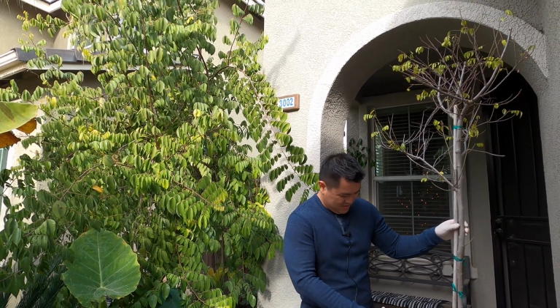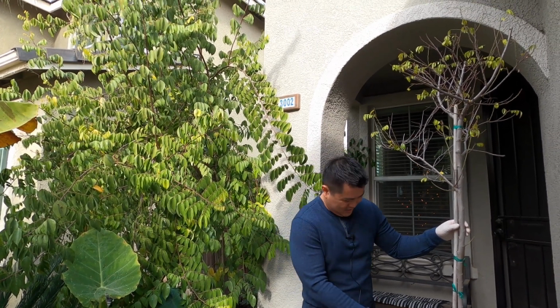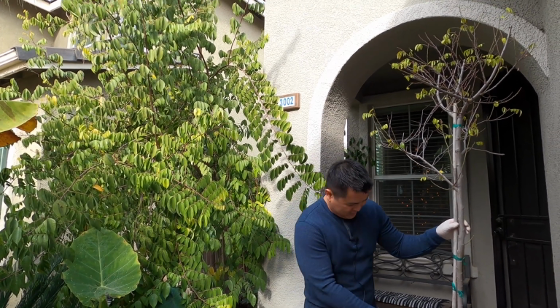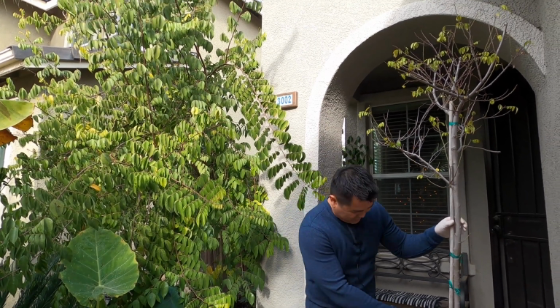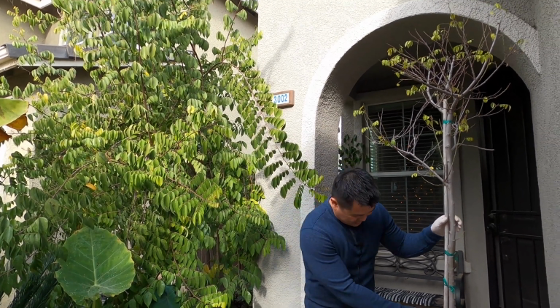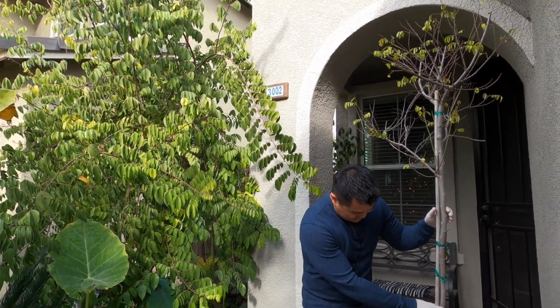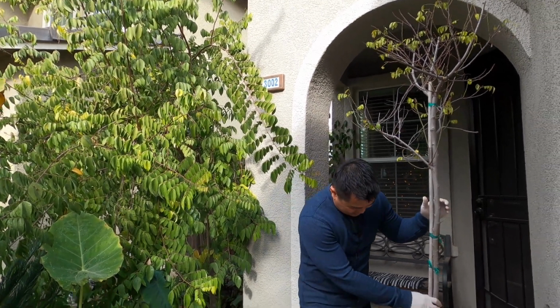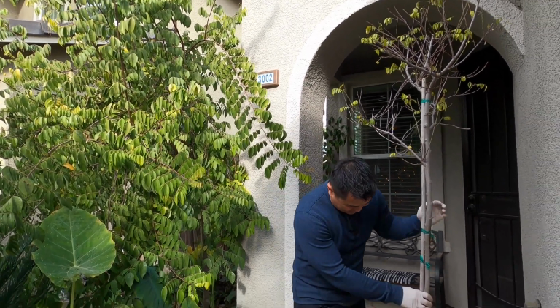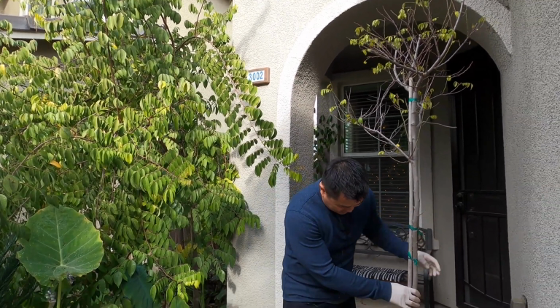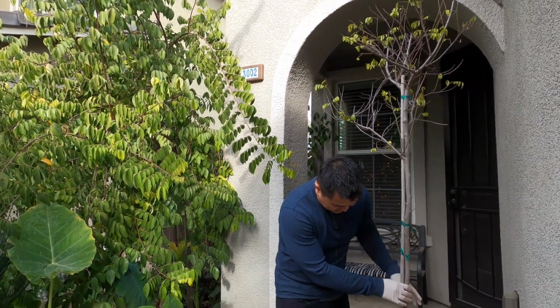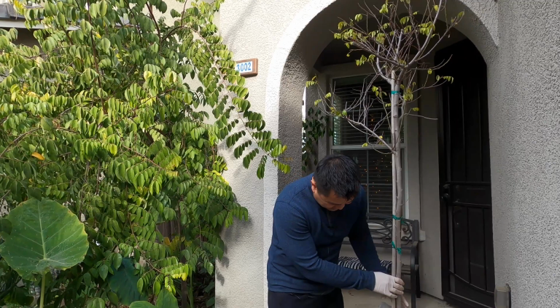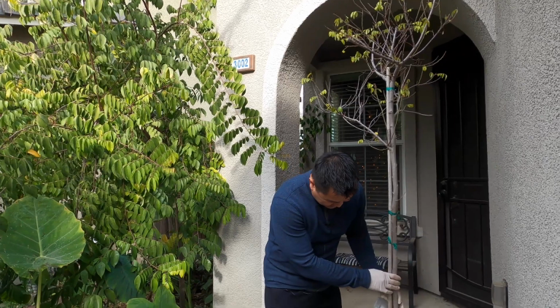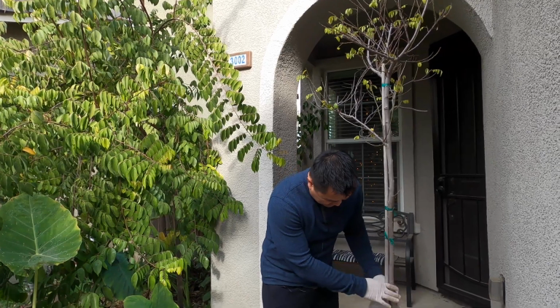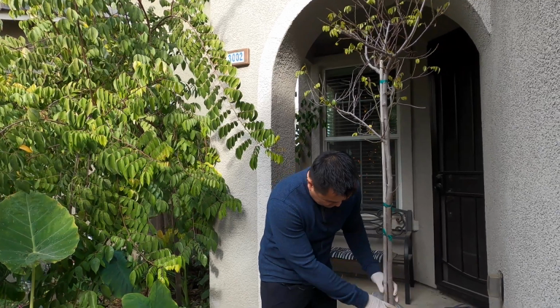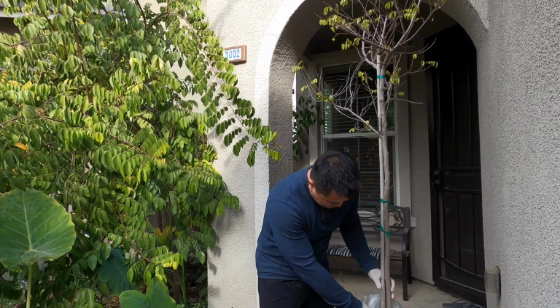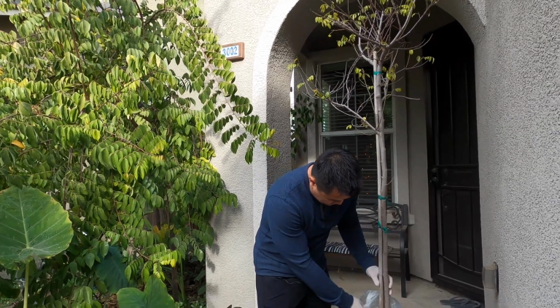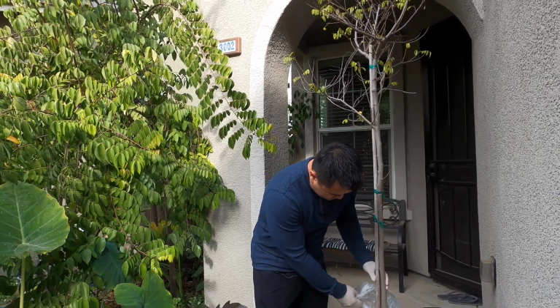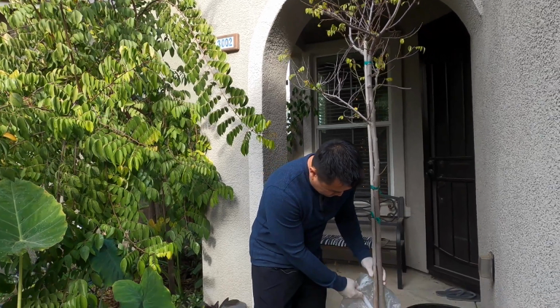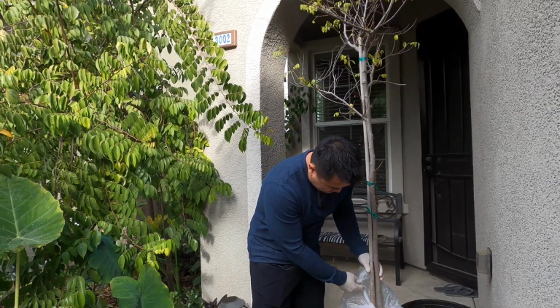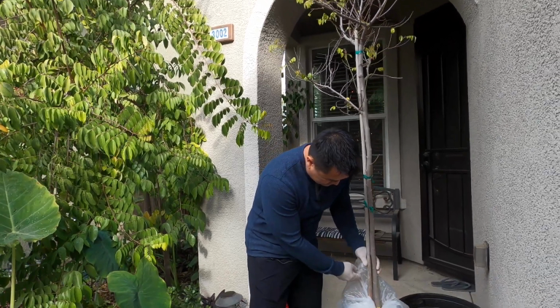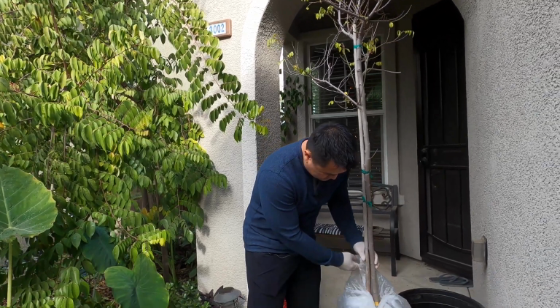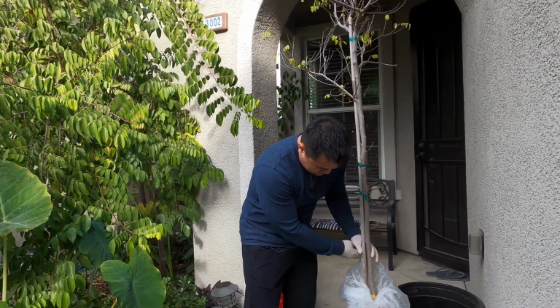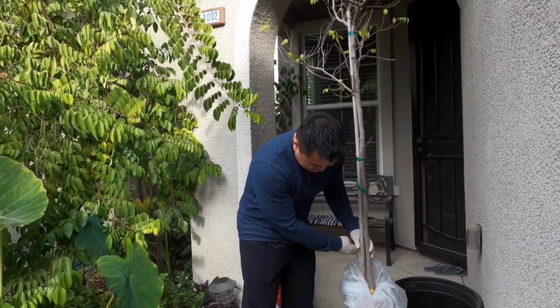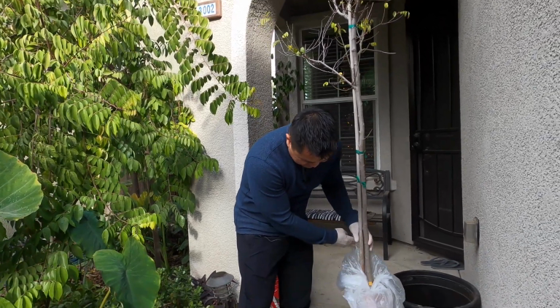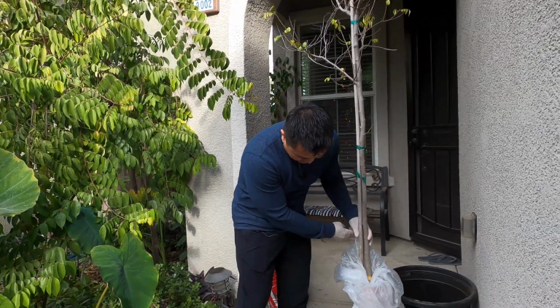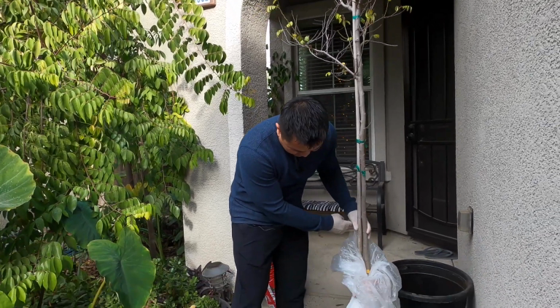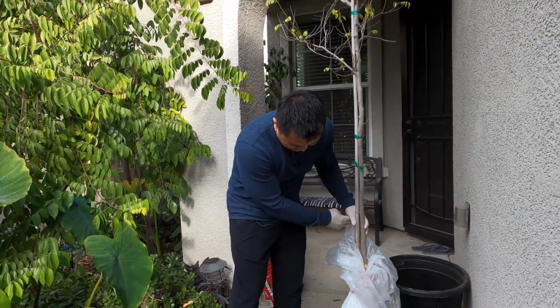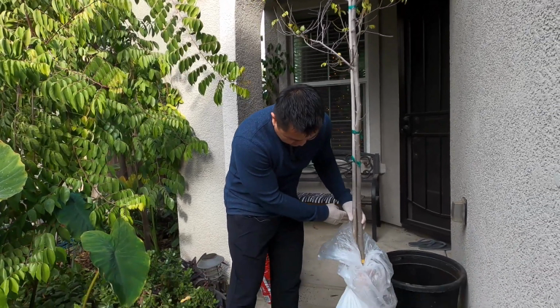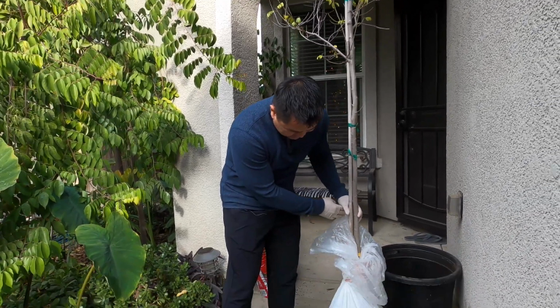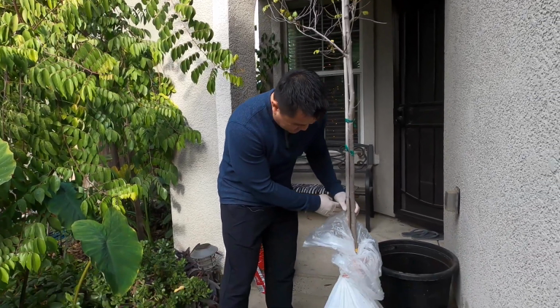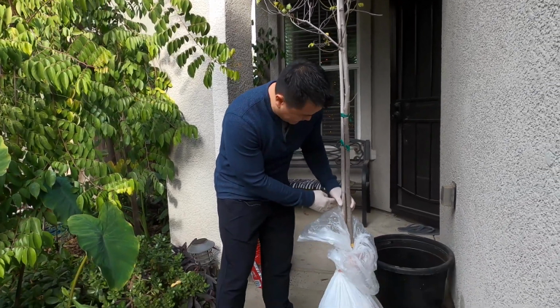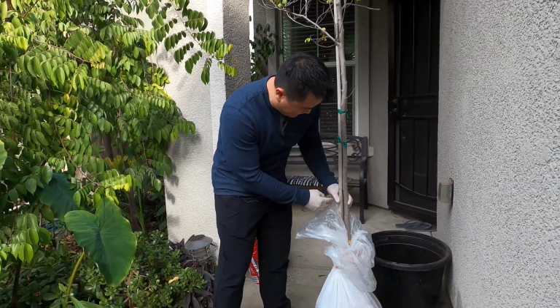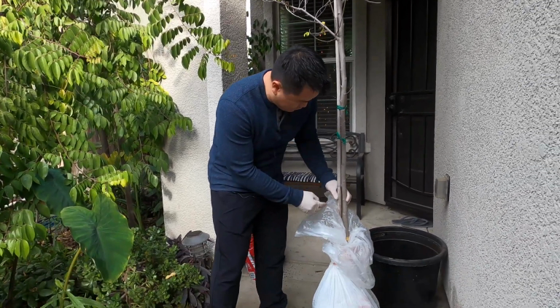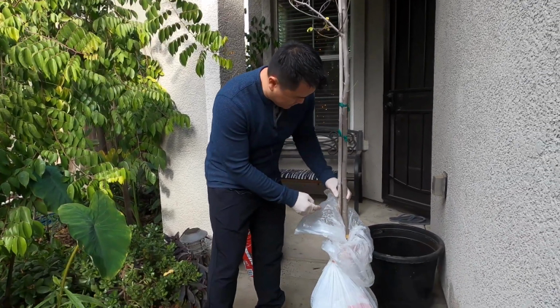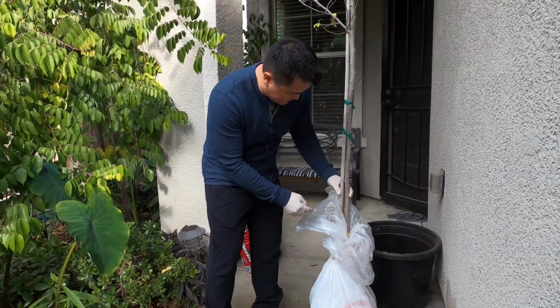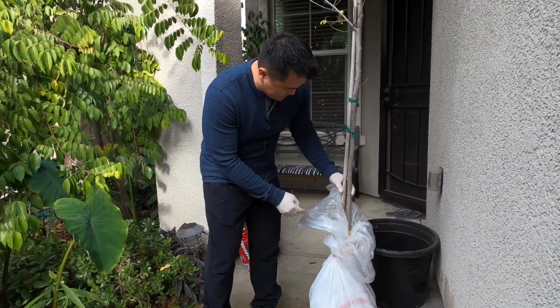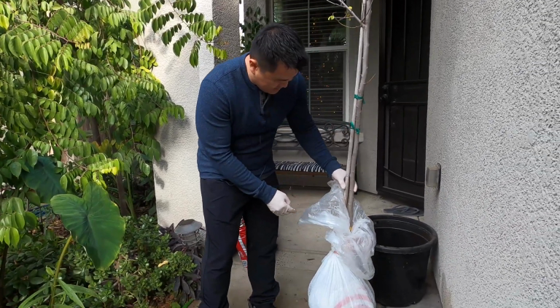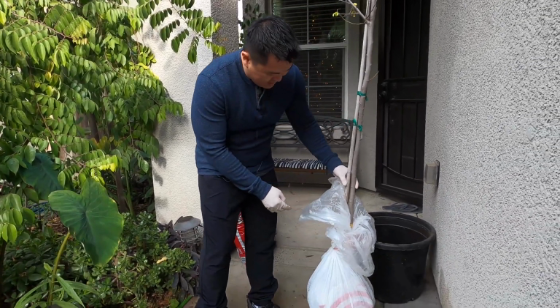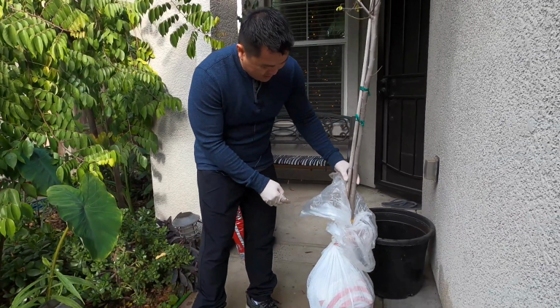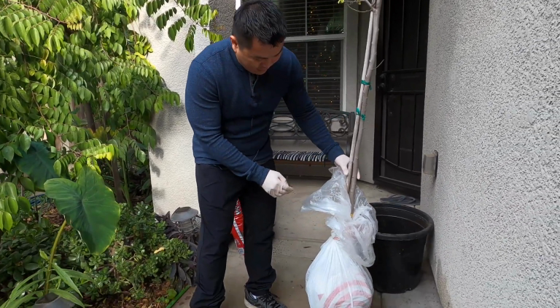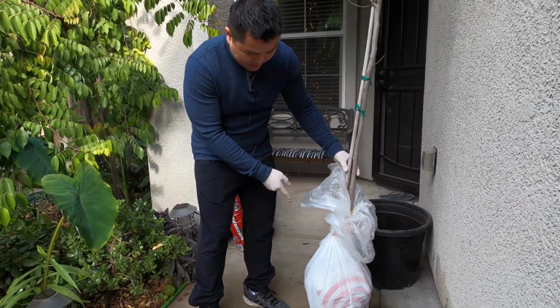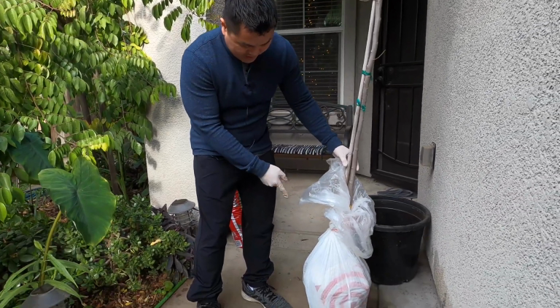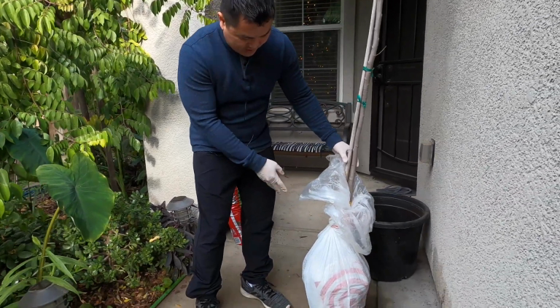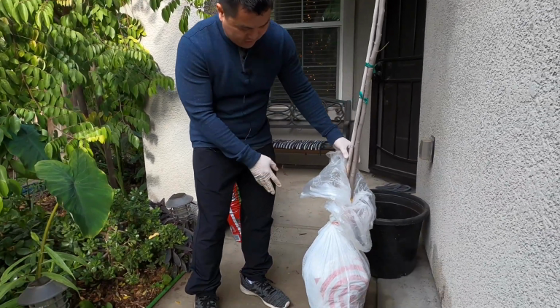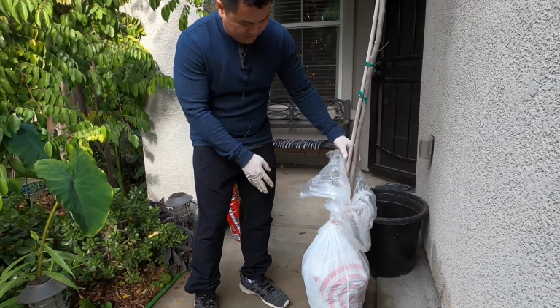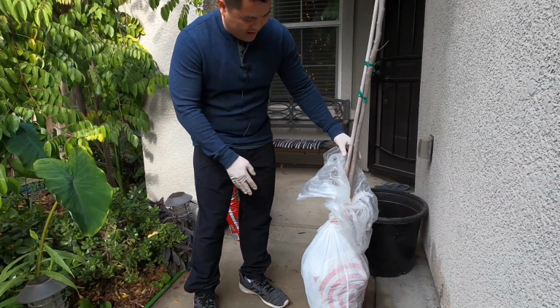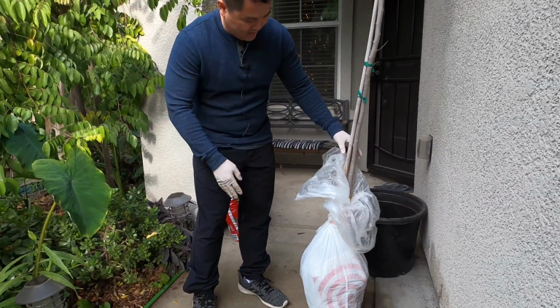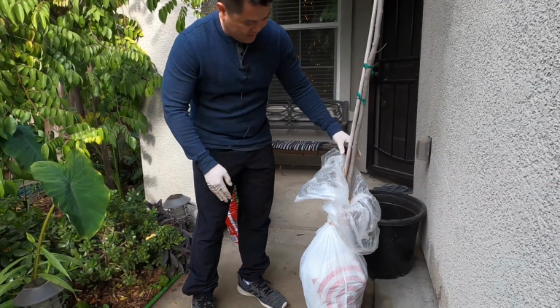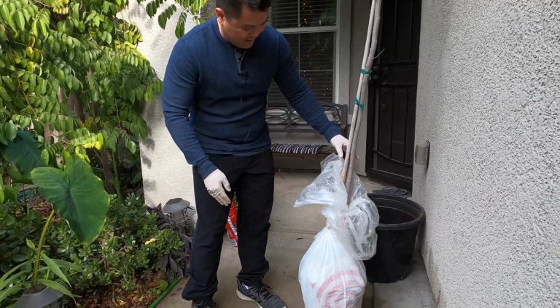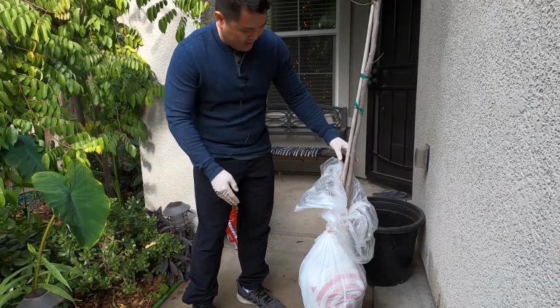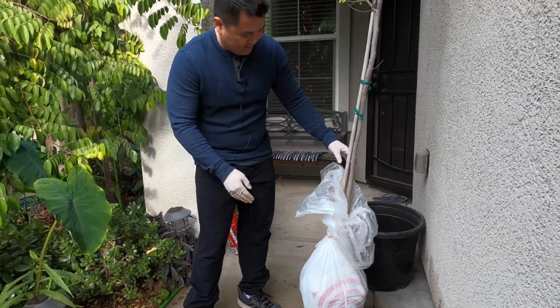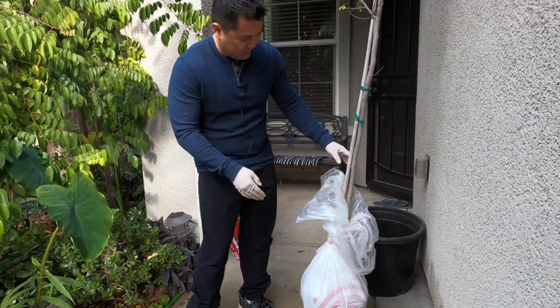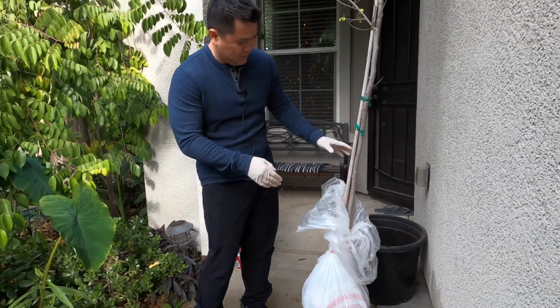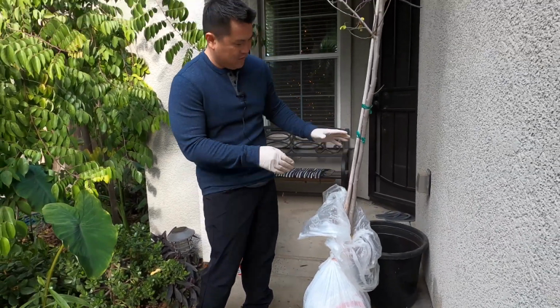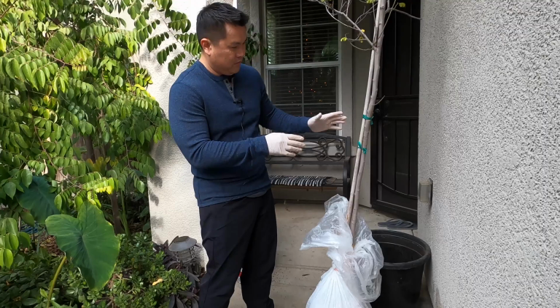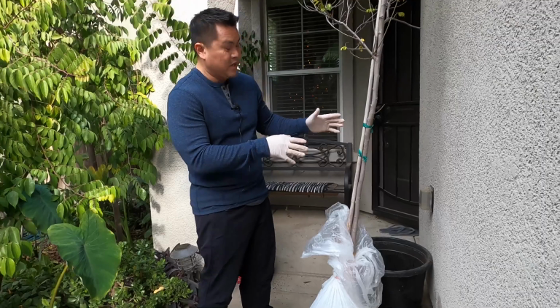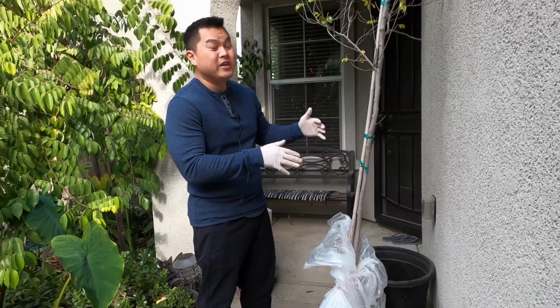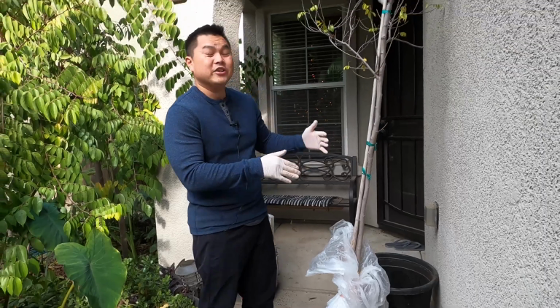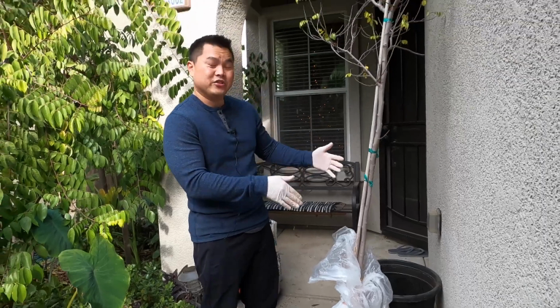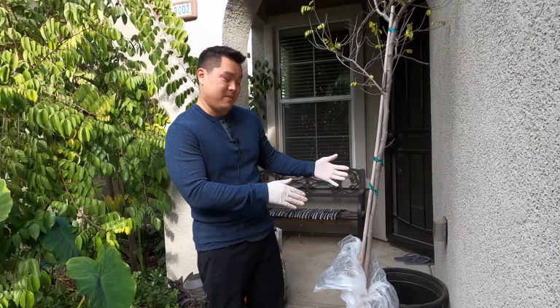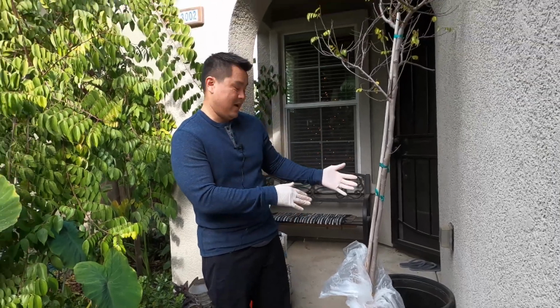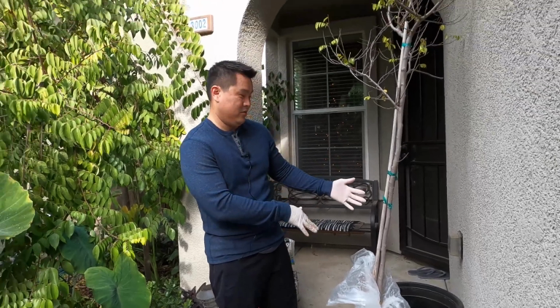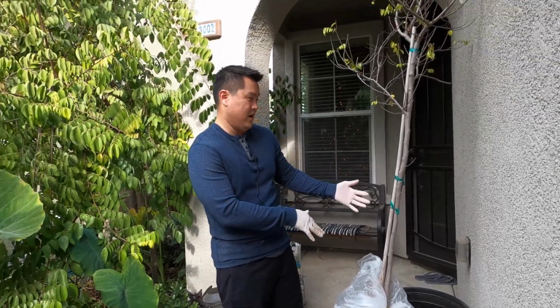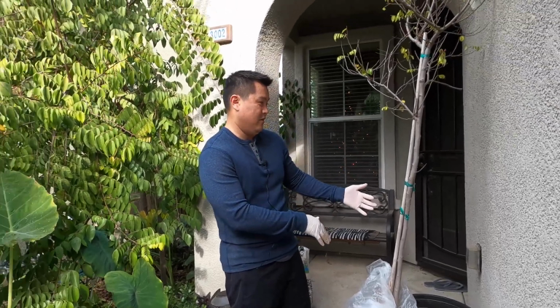So this morning she dug it up for us. We're going to nurse it back to health.